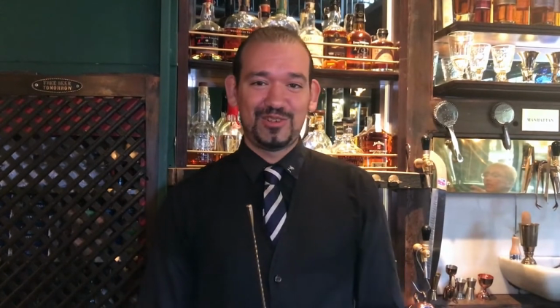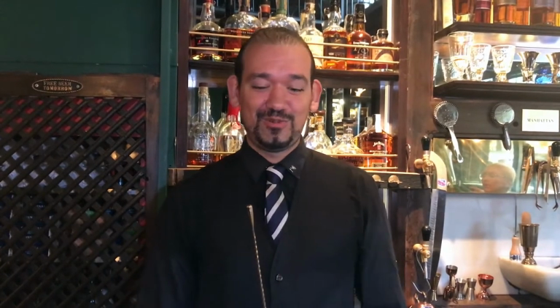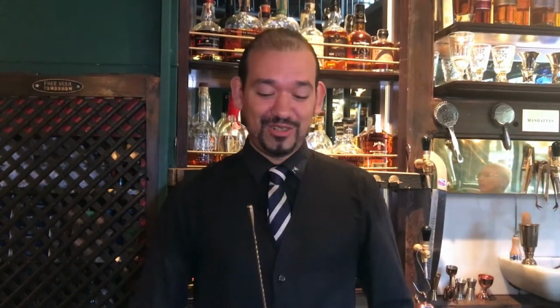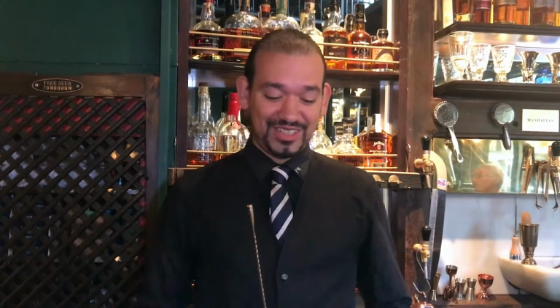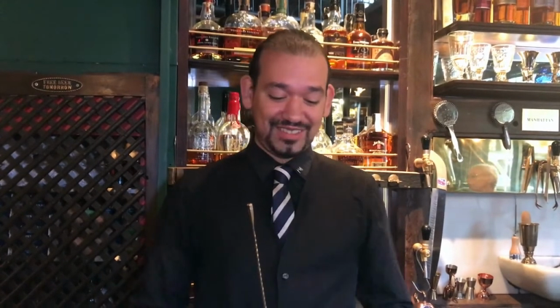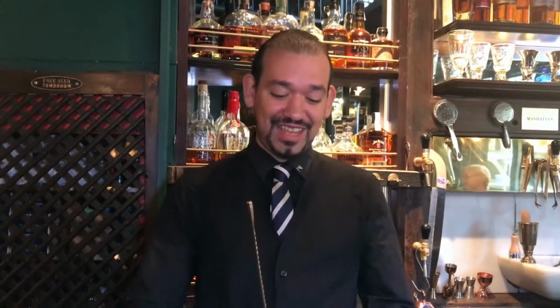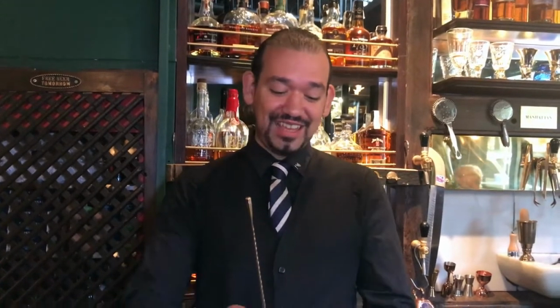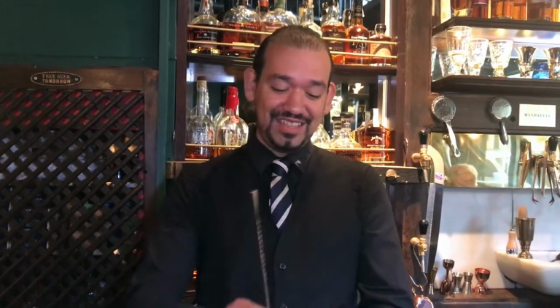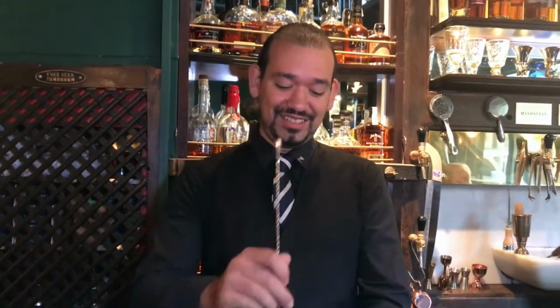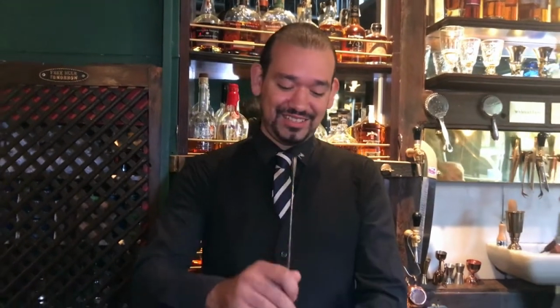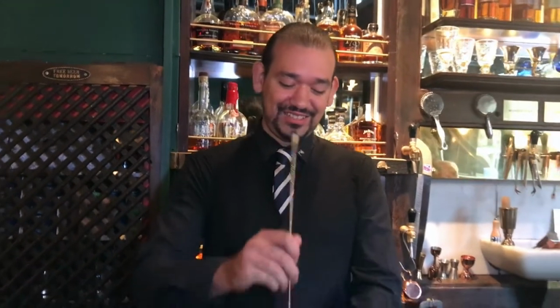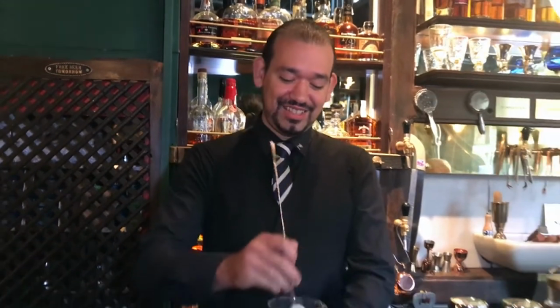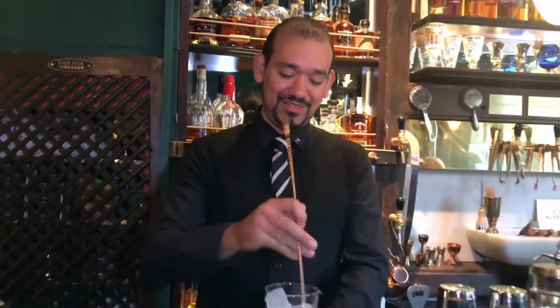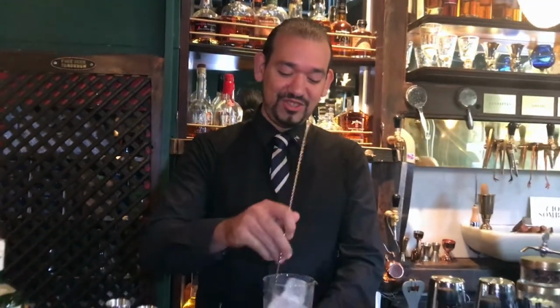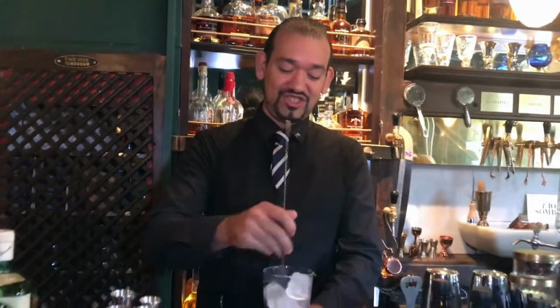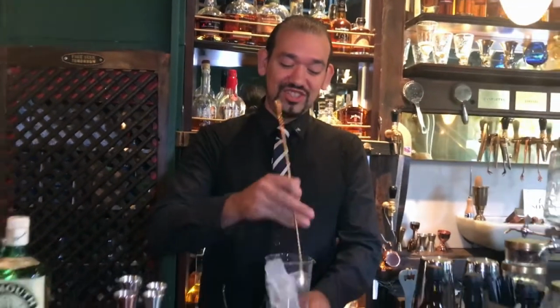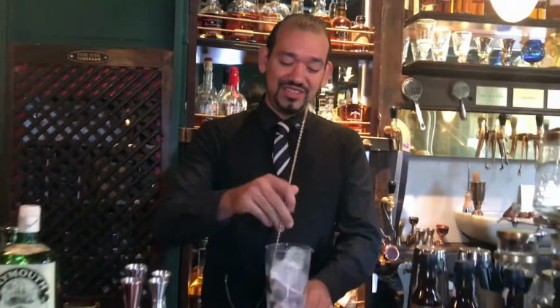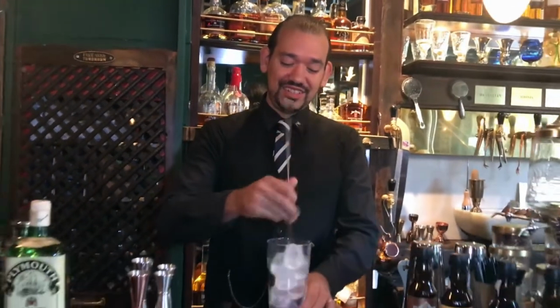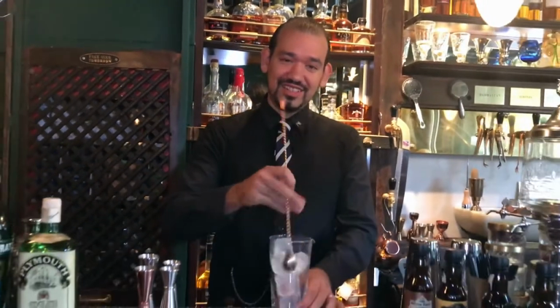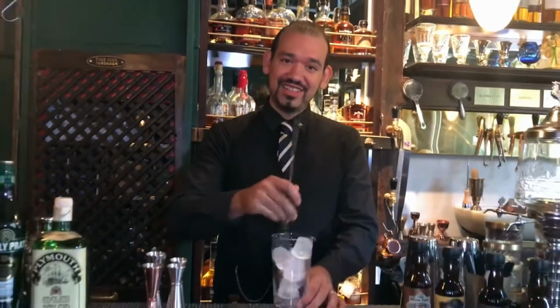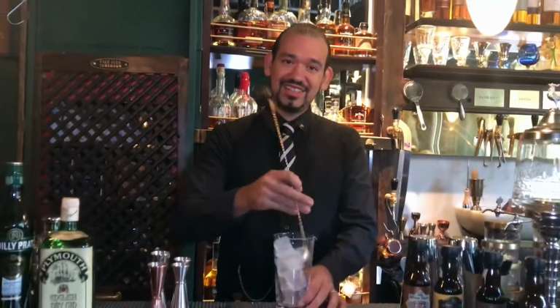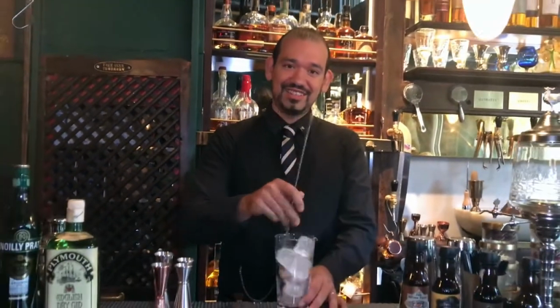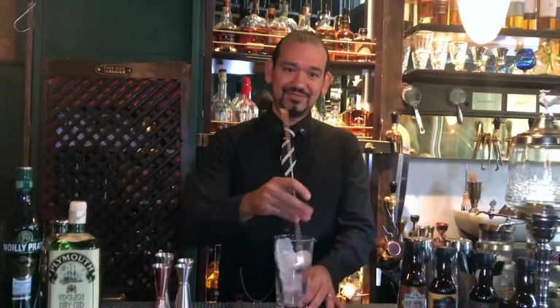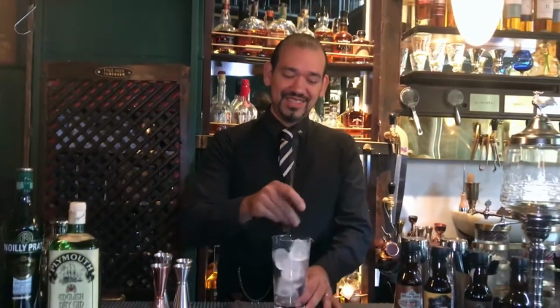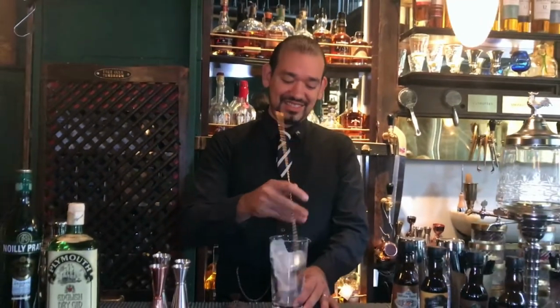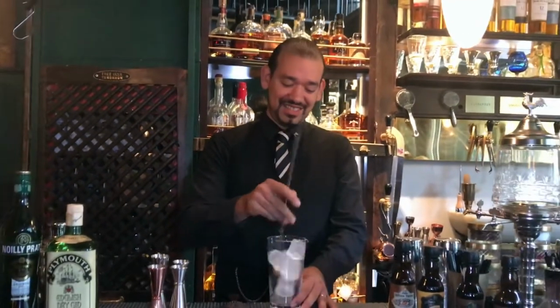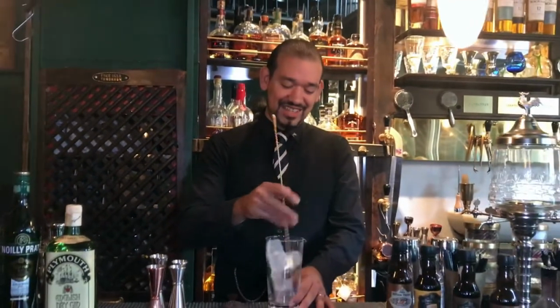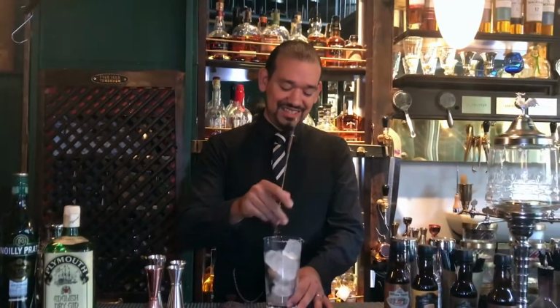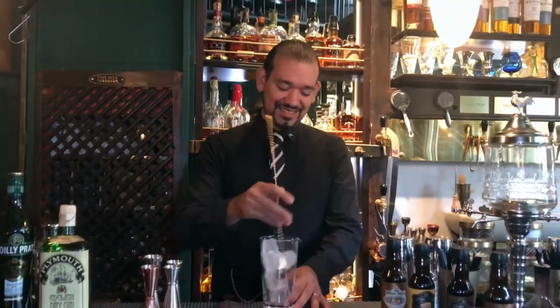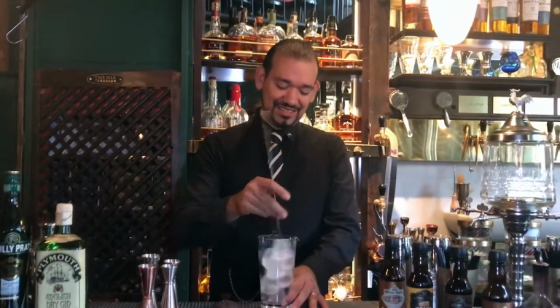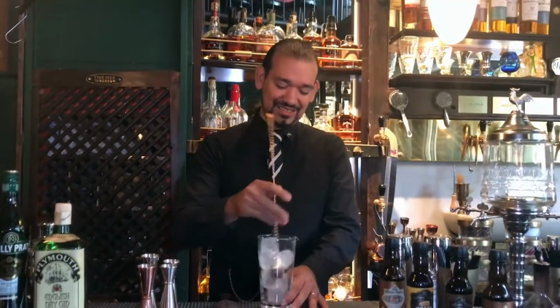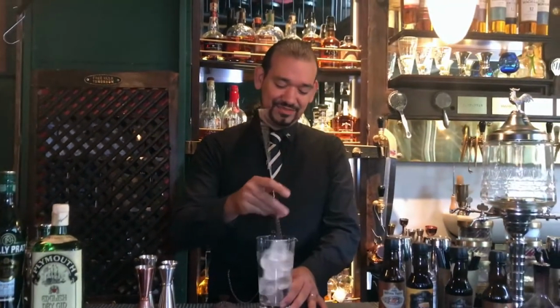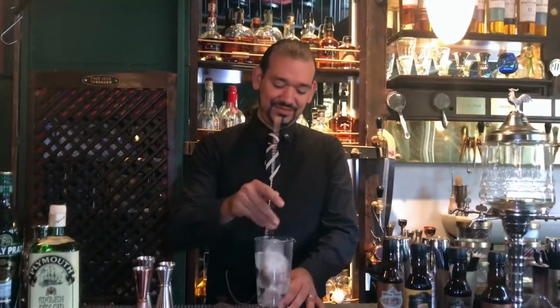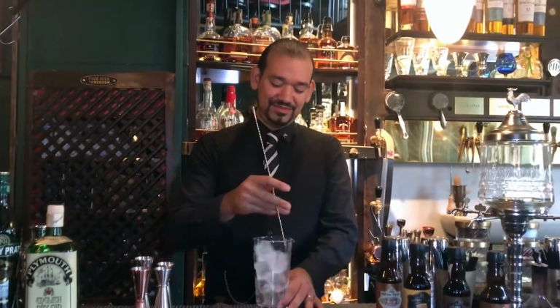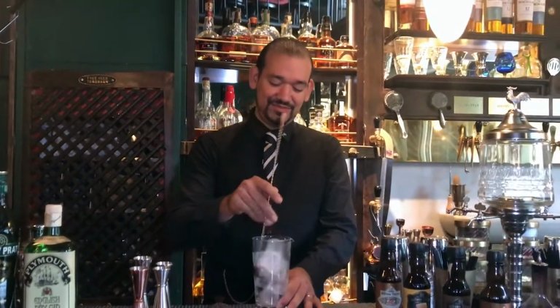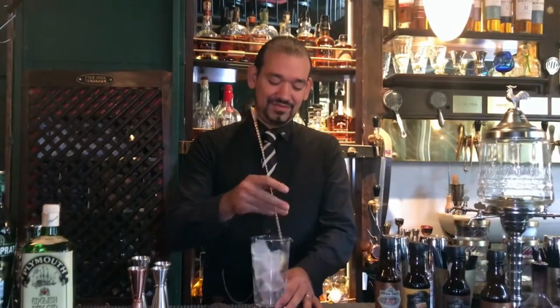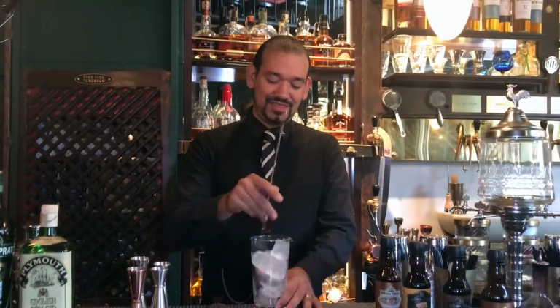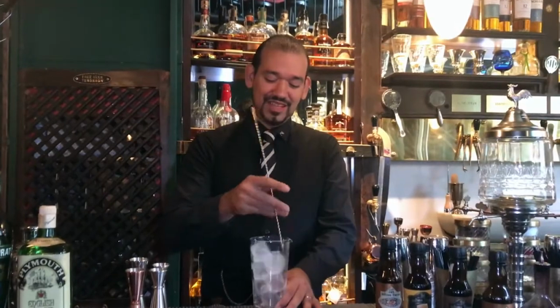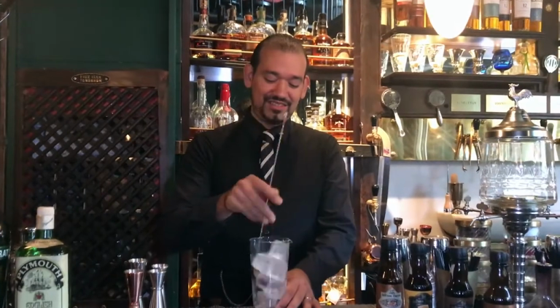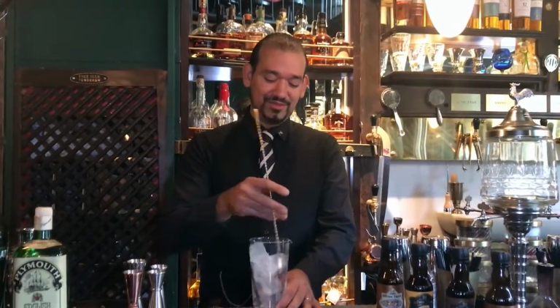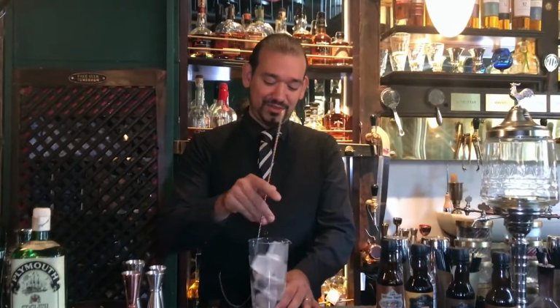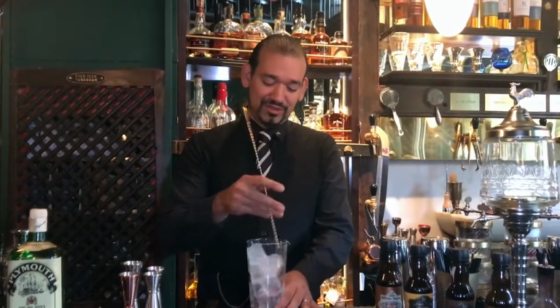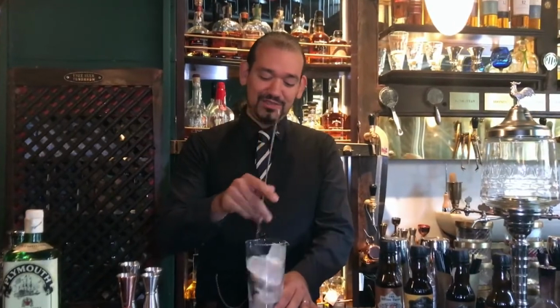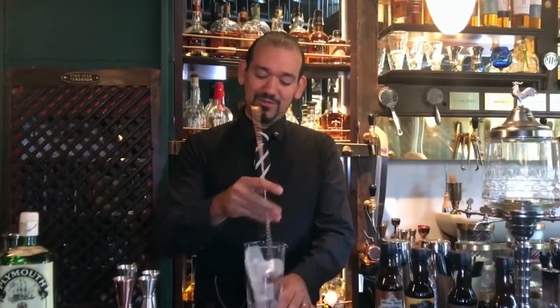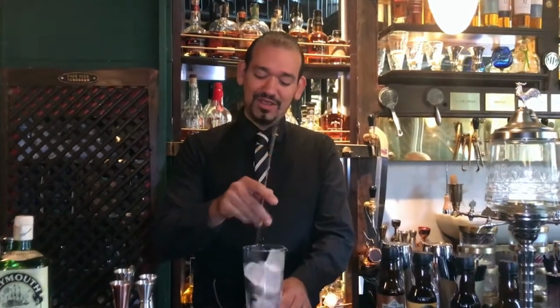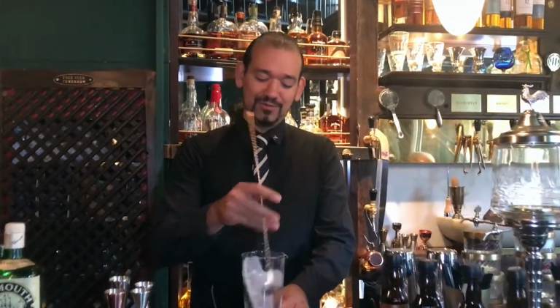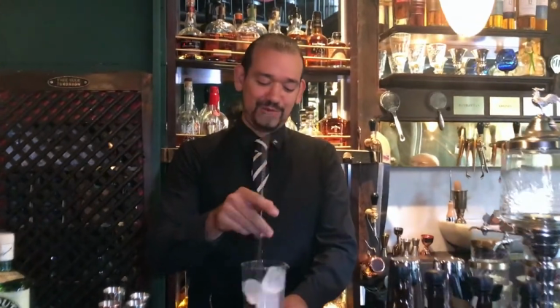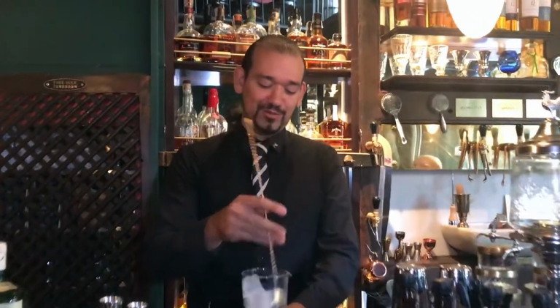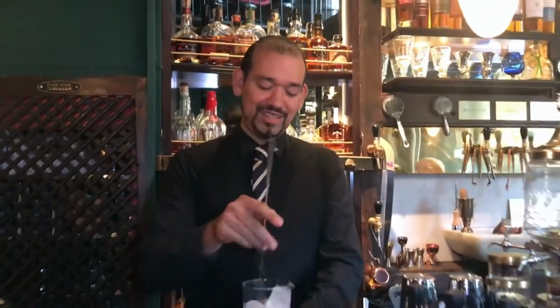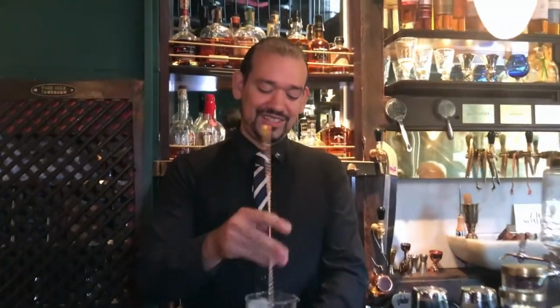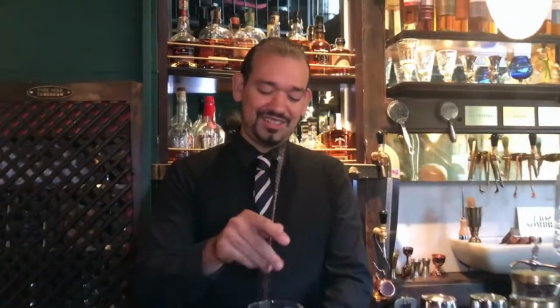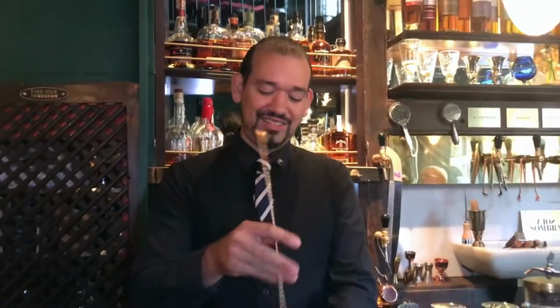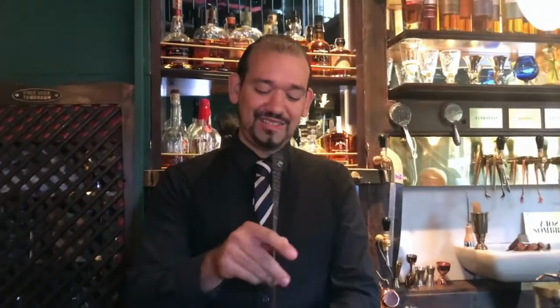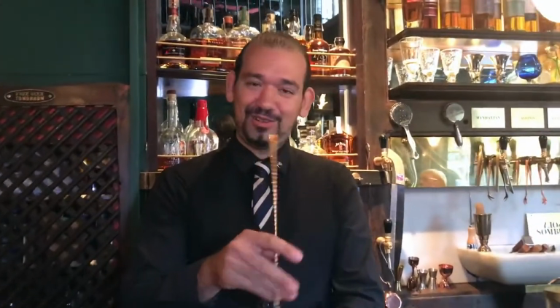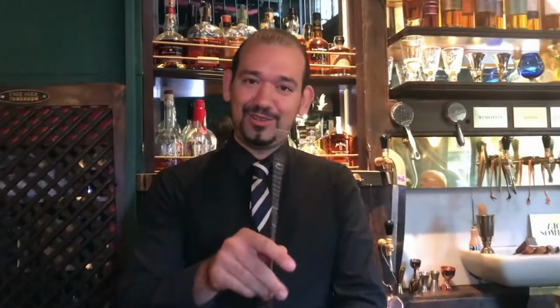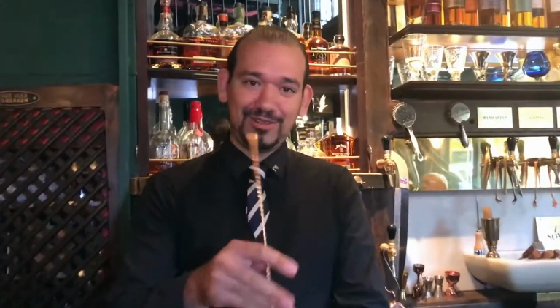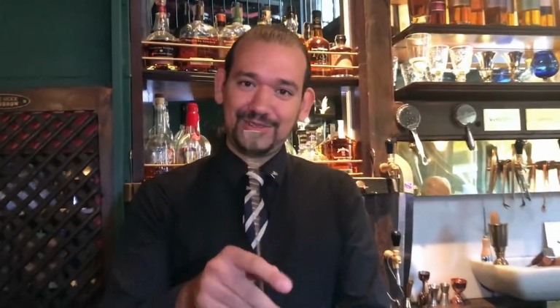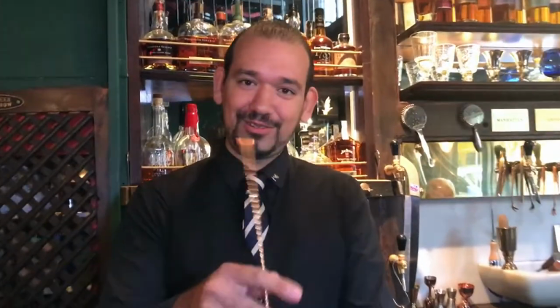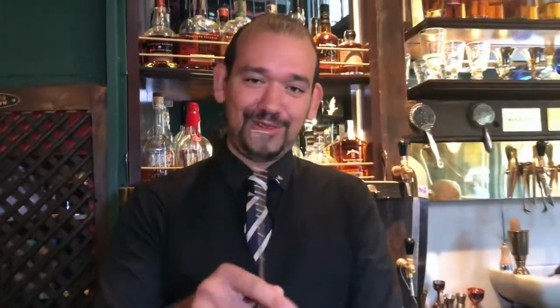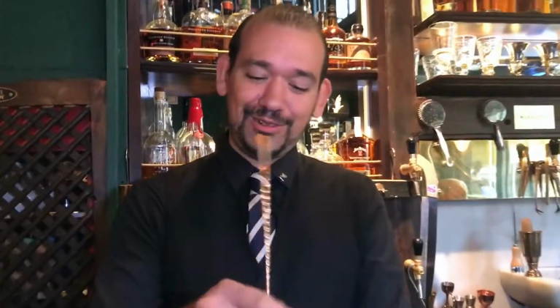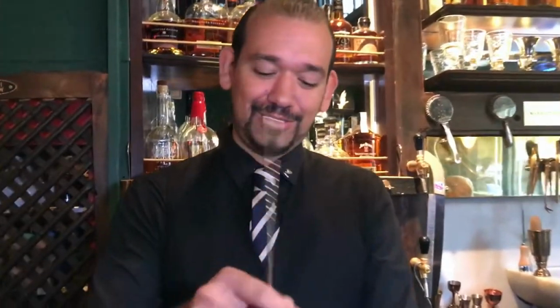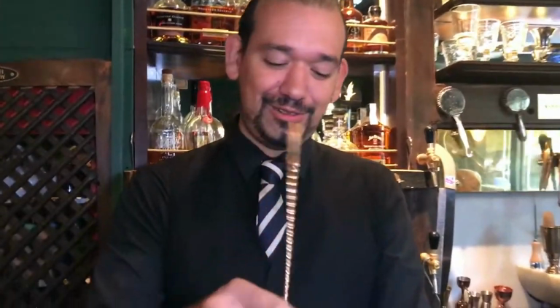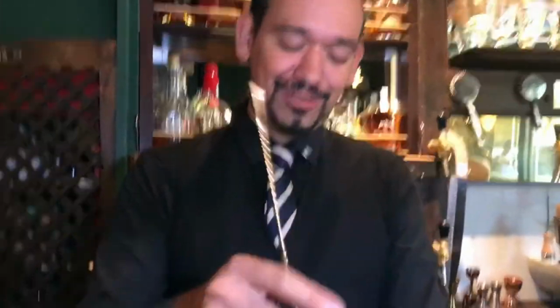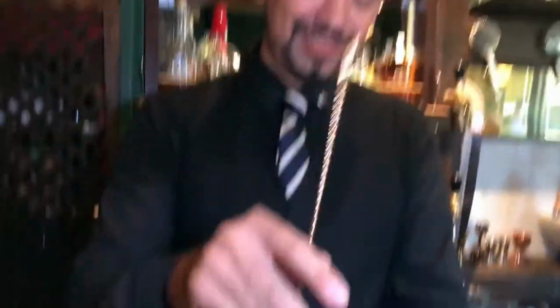So we're going to start. We chill the mixing glass — that's important because we want it all cold.